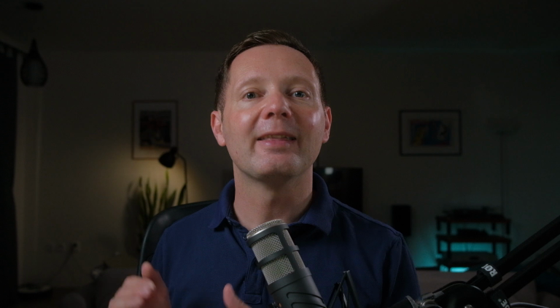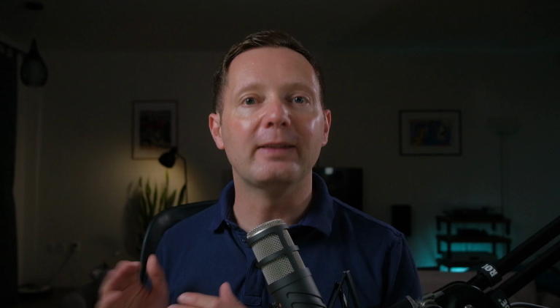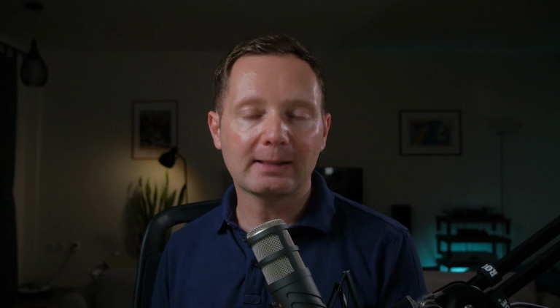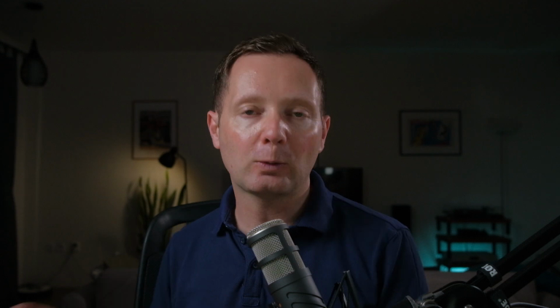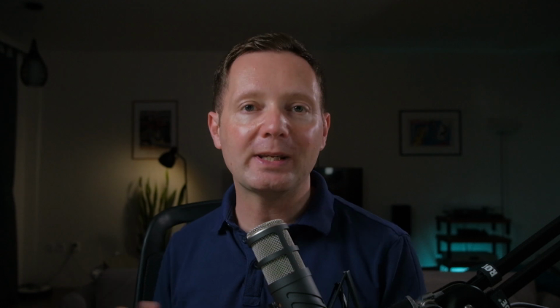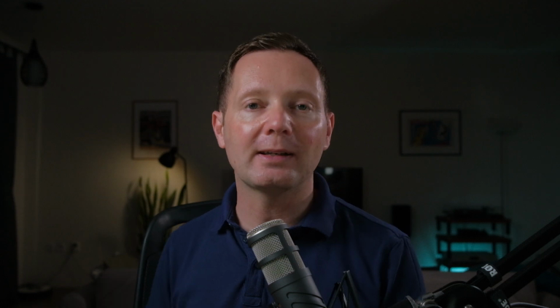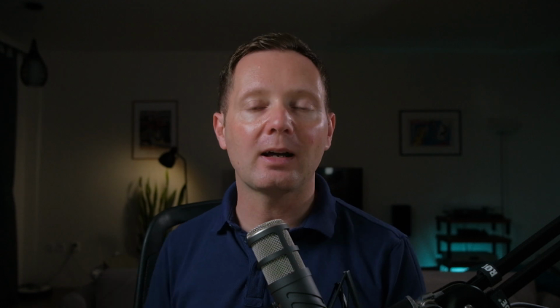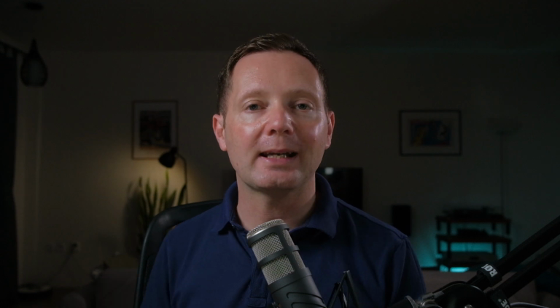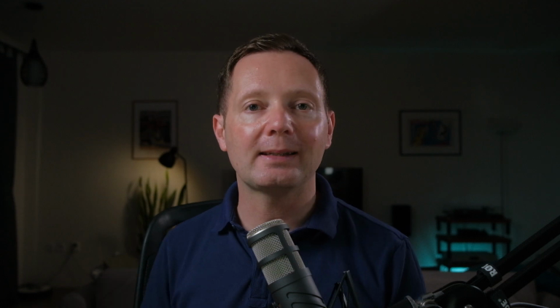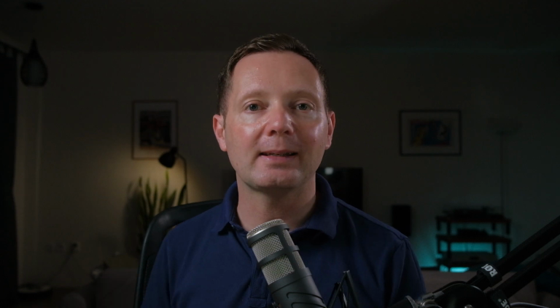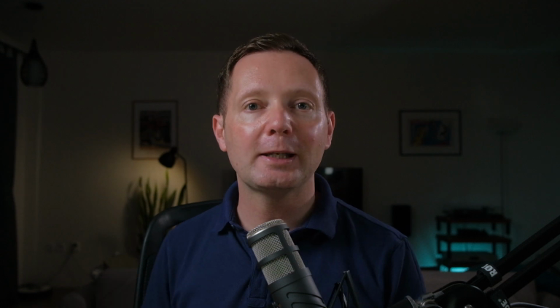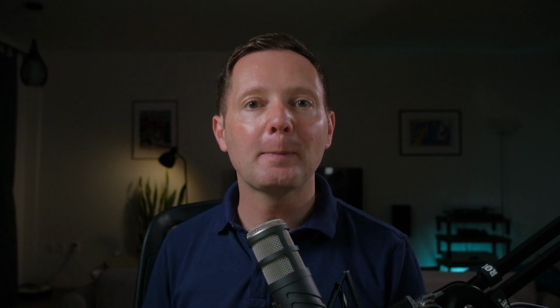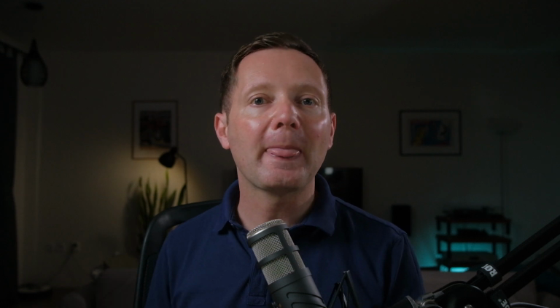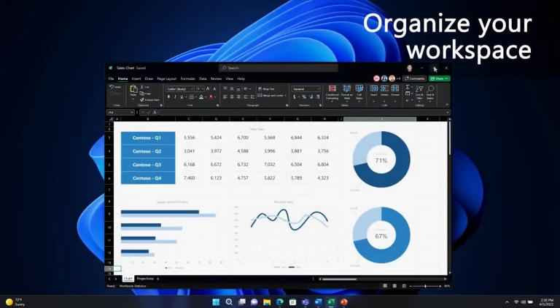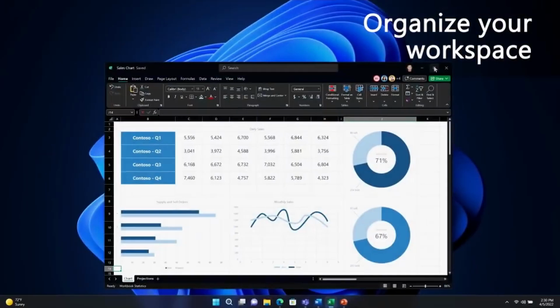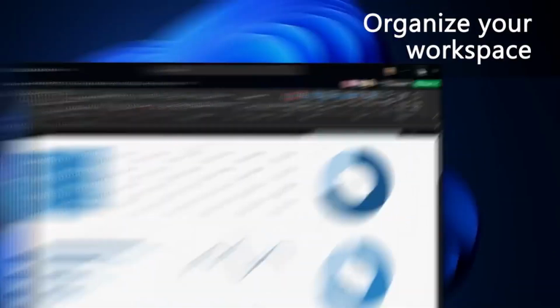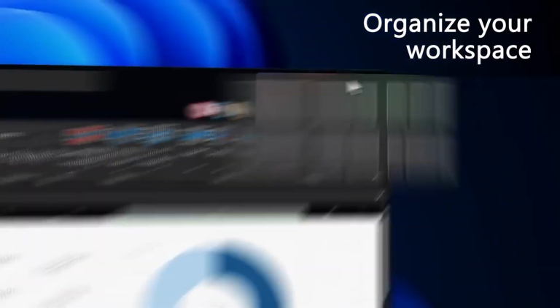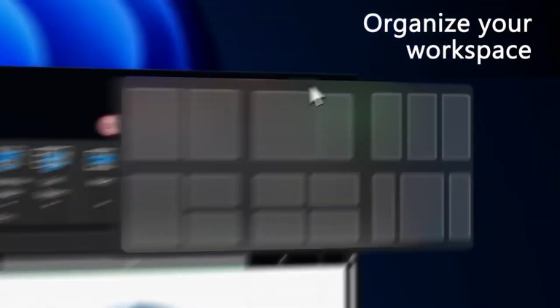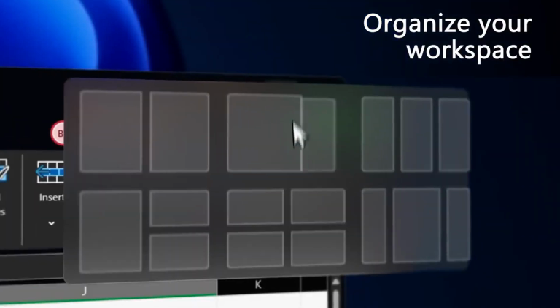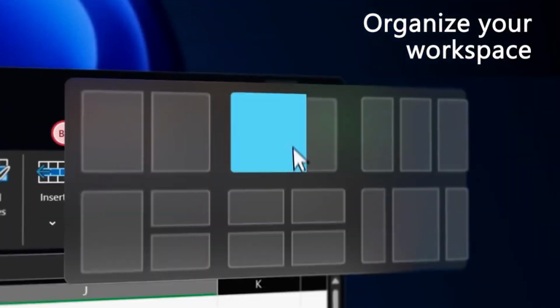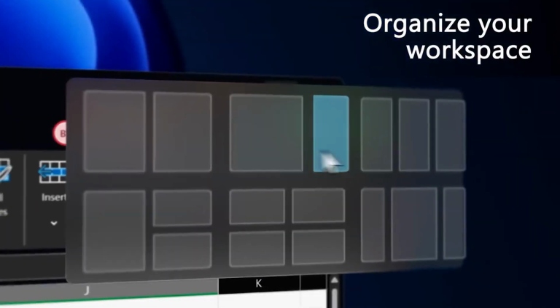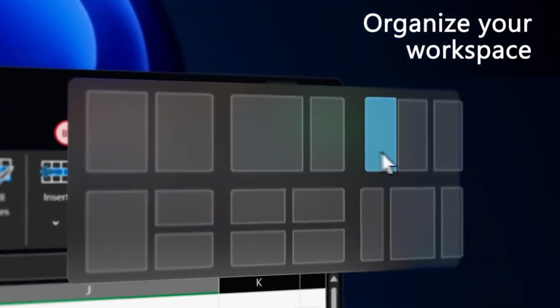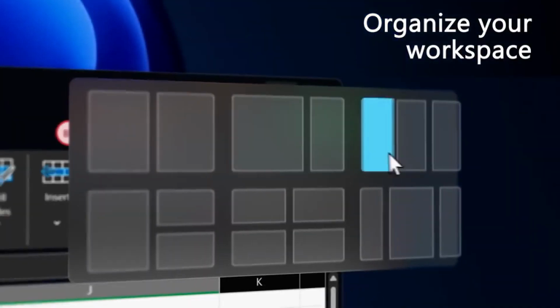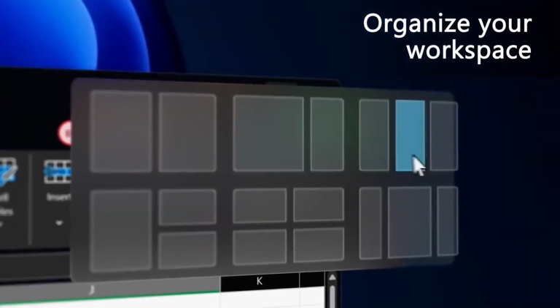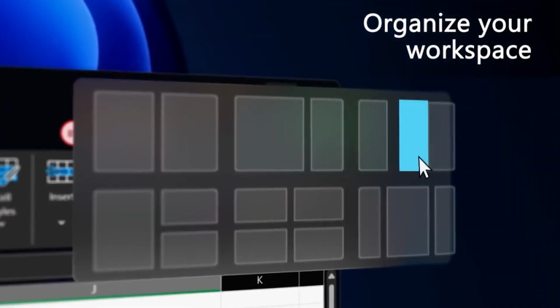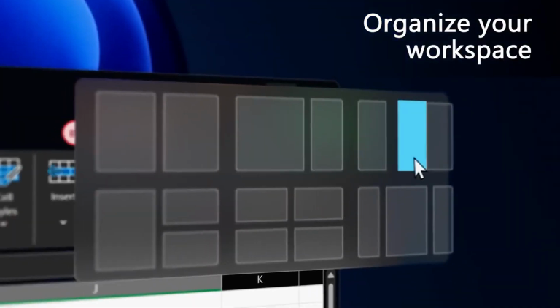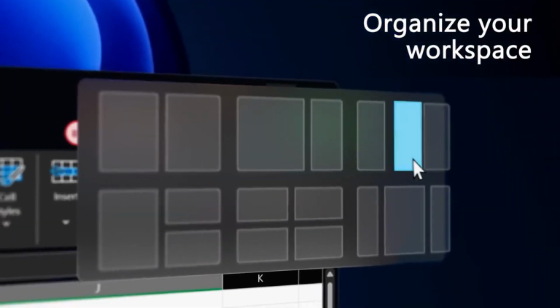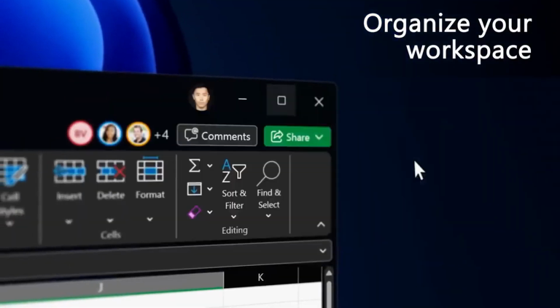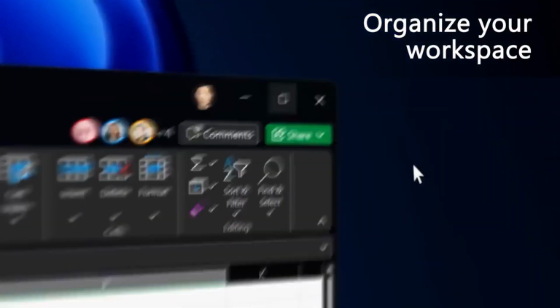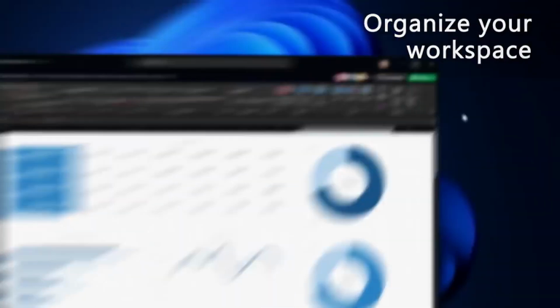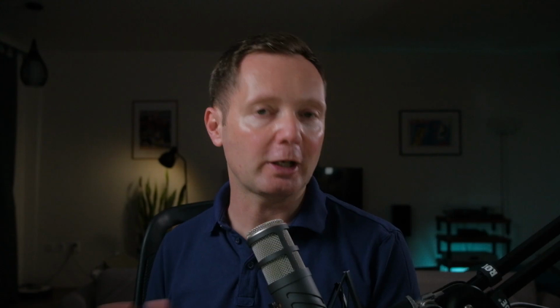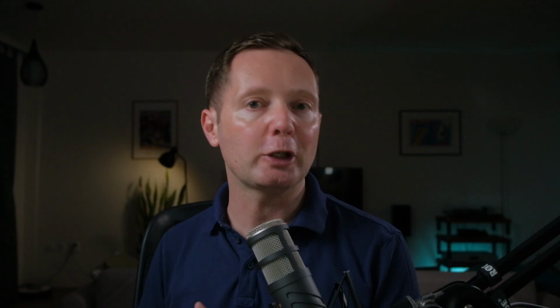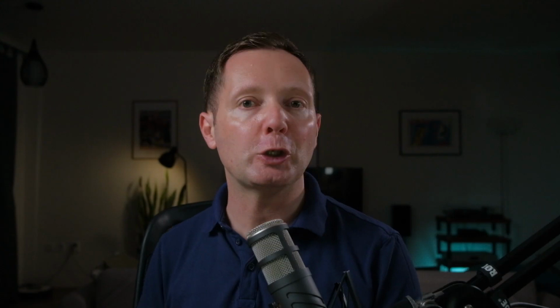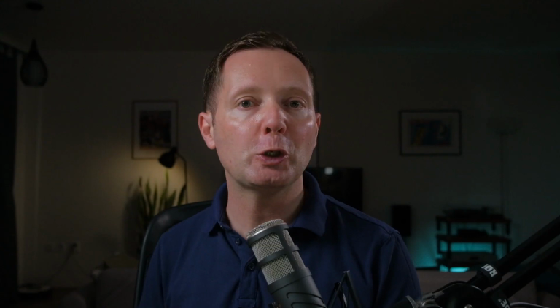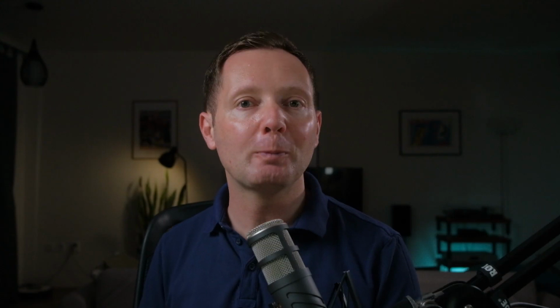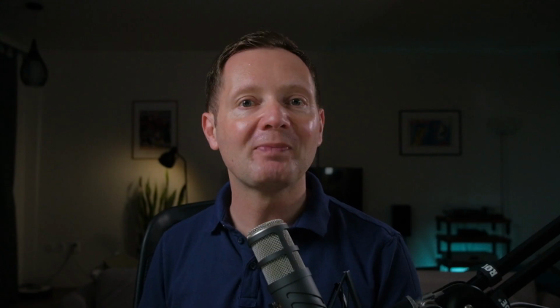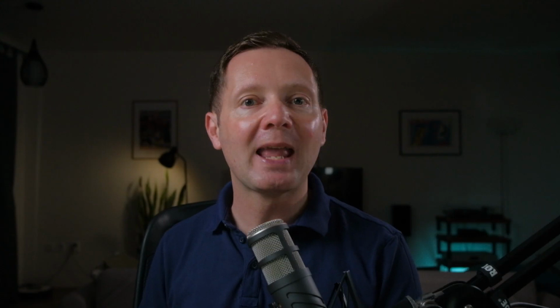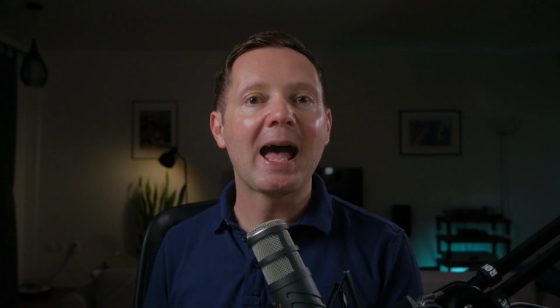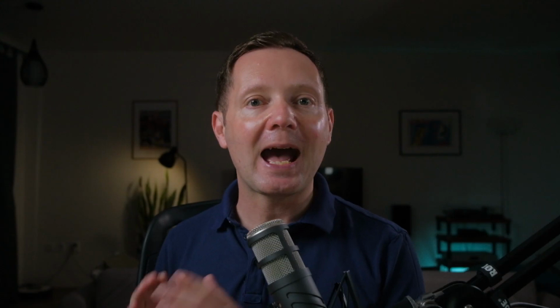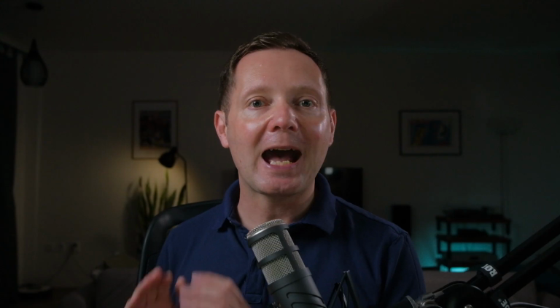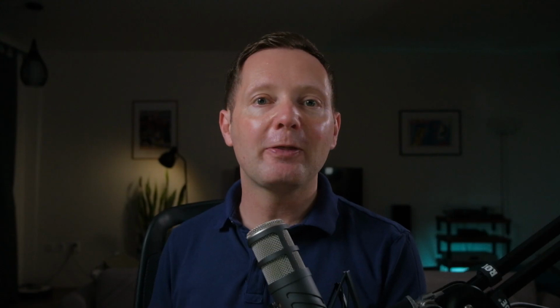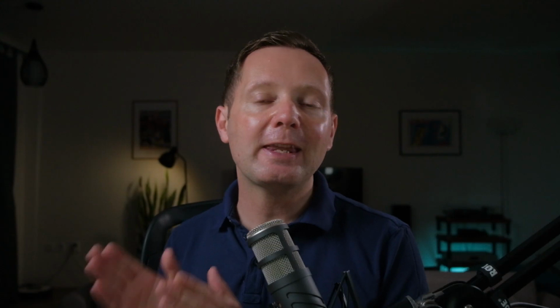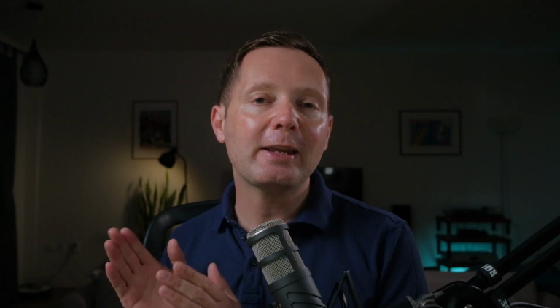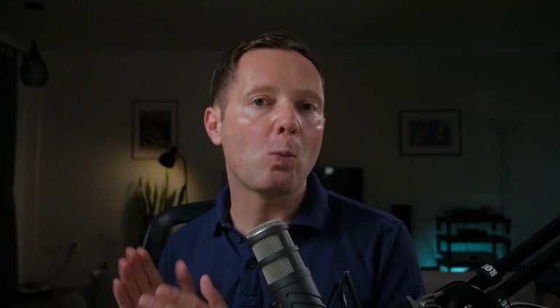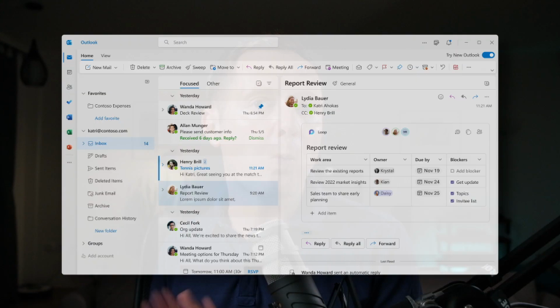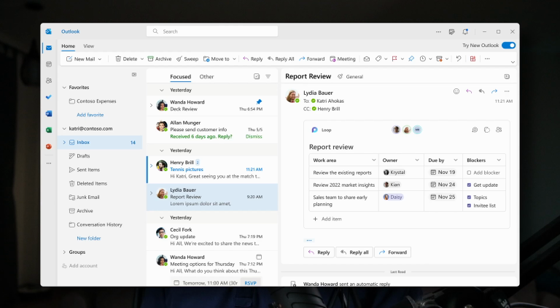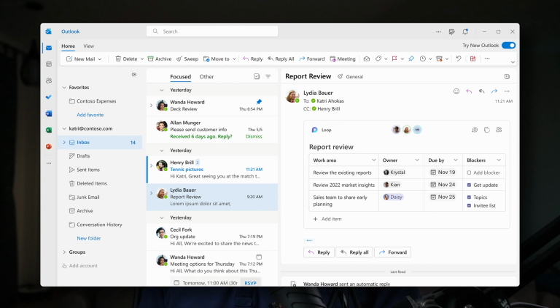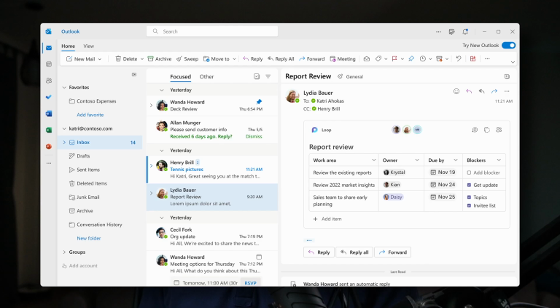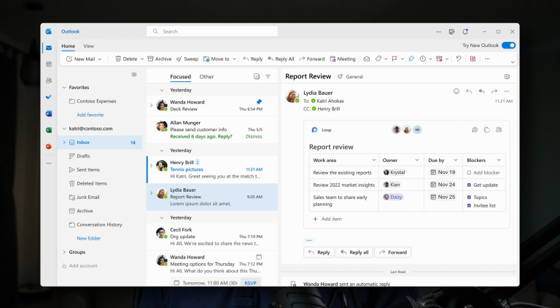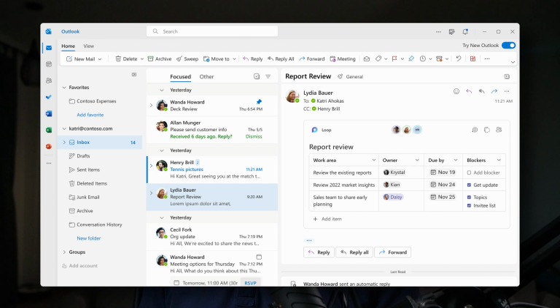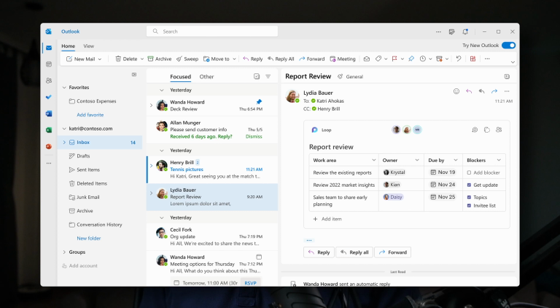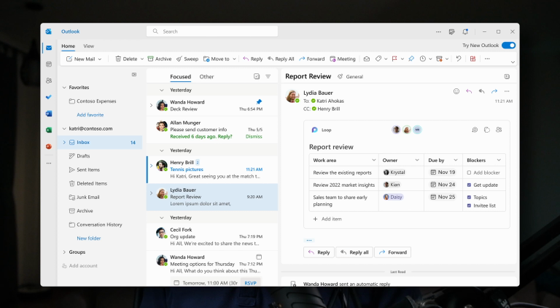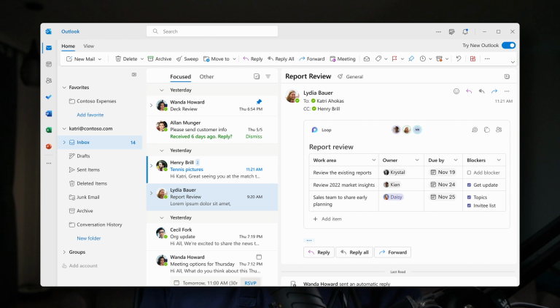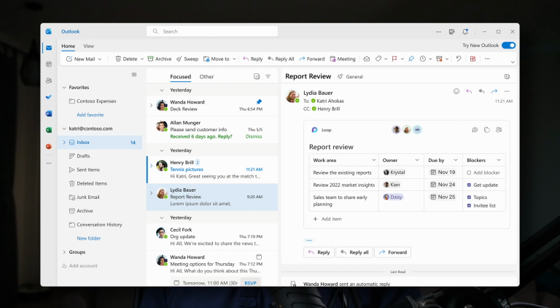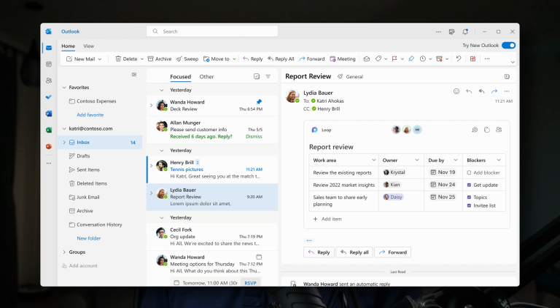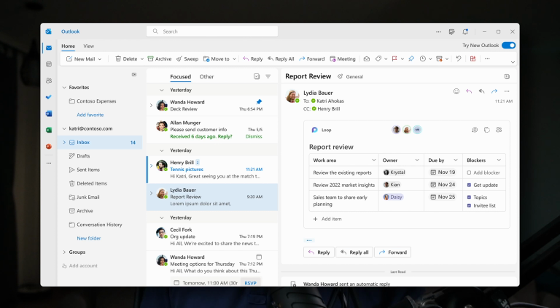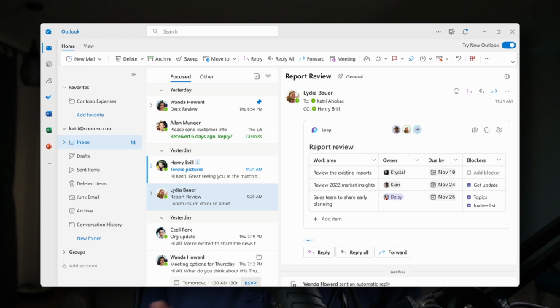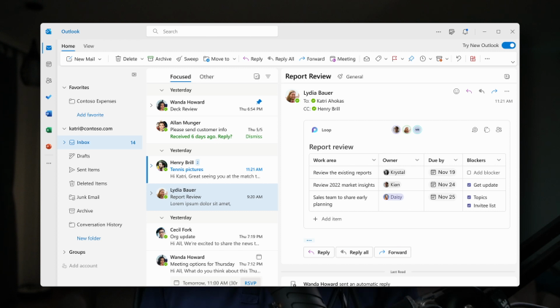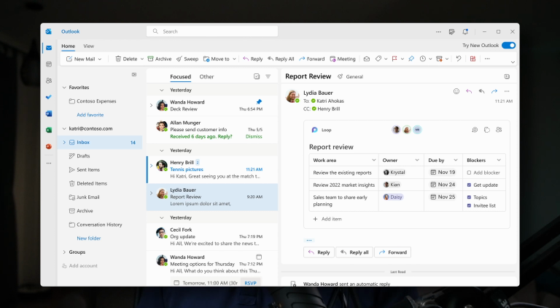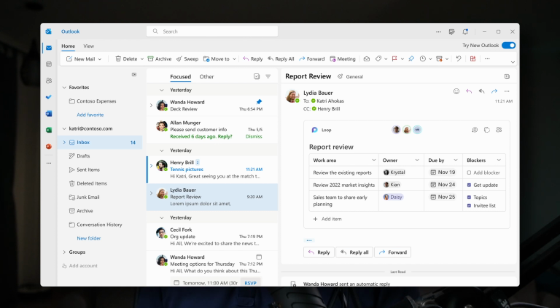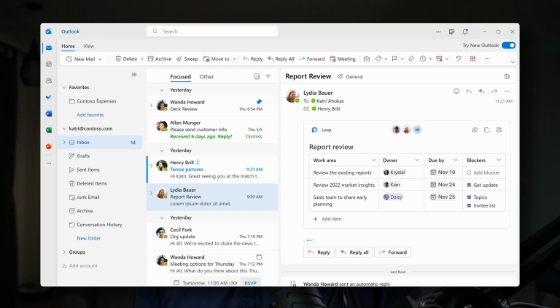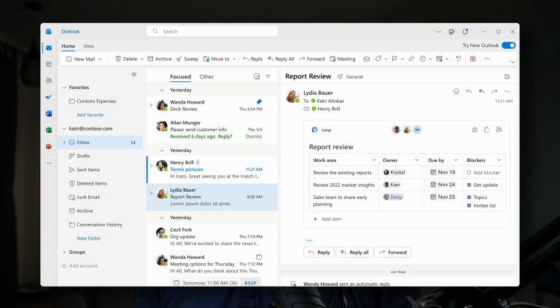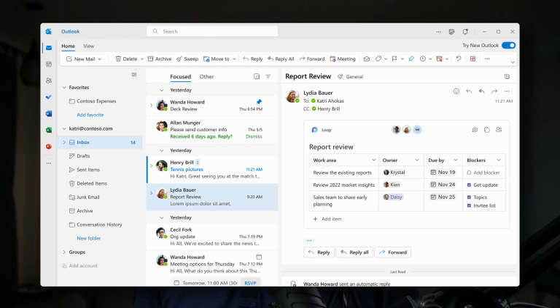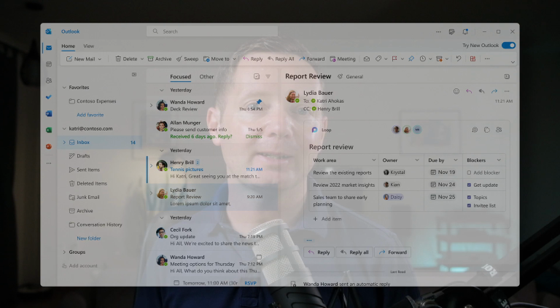This week in IT: Windows 11 is ready, but are you? And the One Outlook client is officially here.